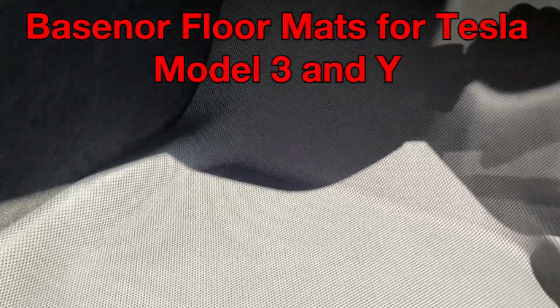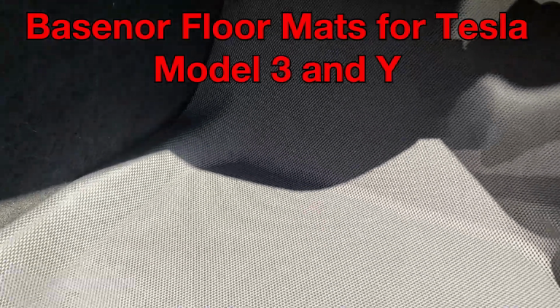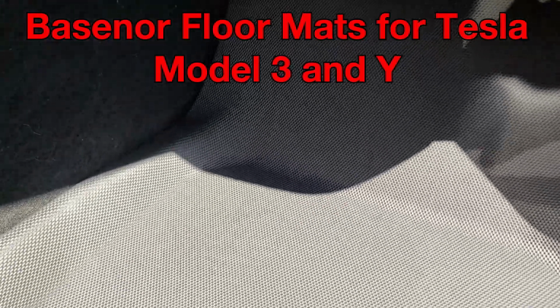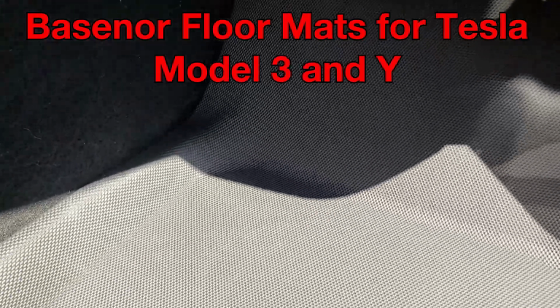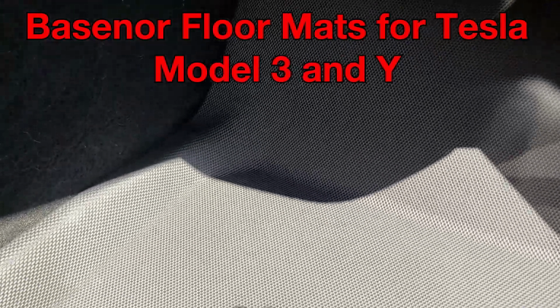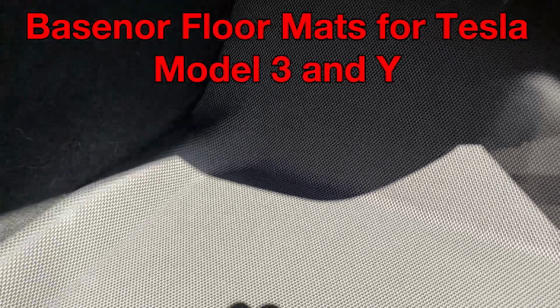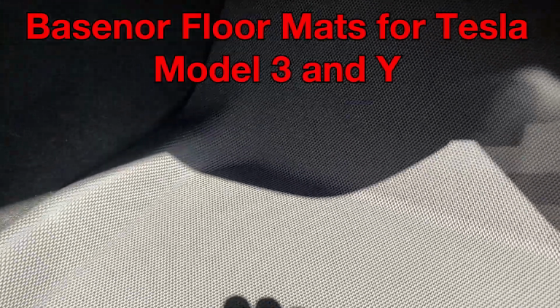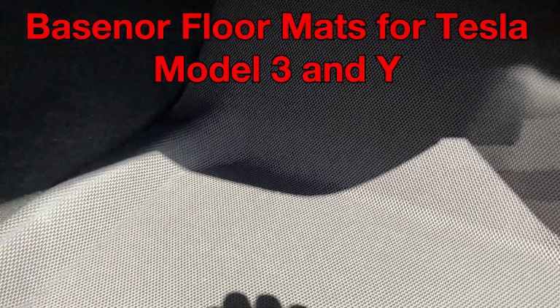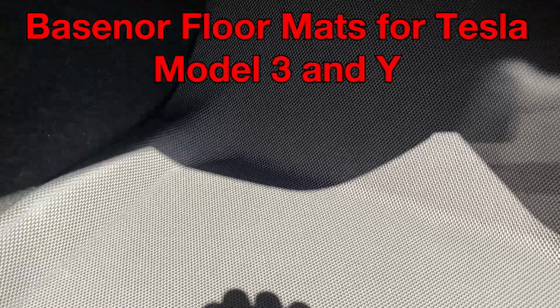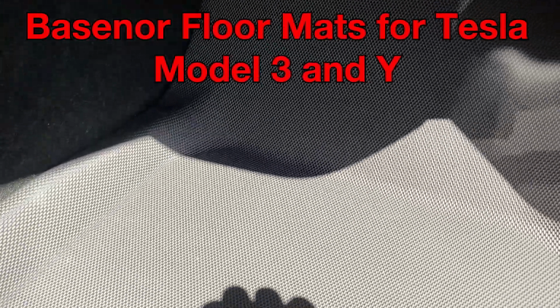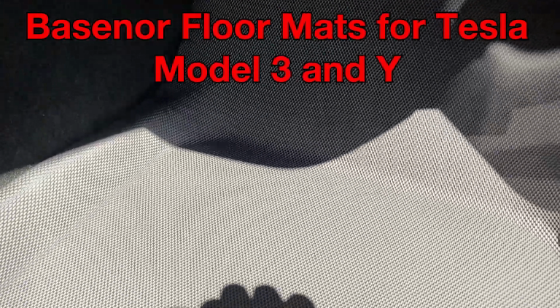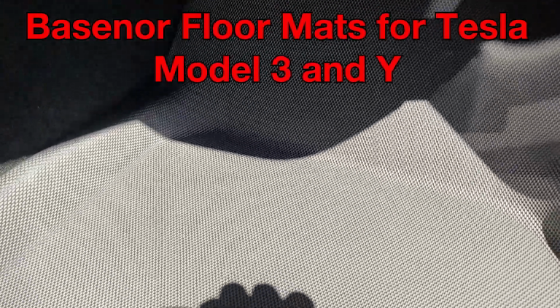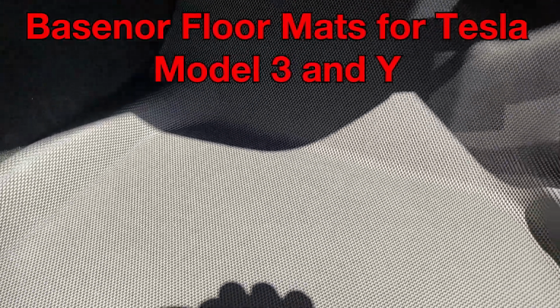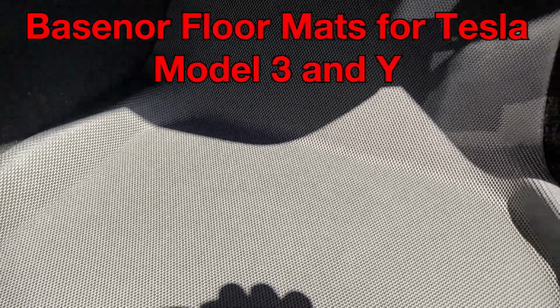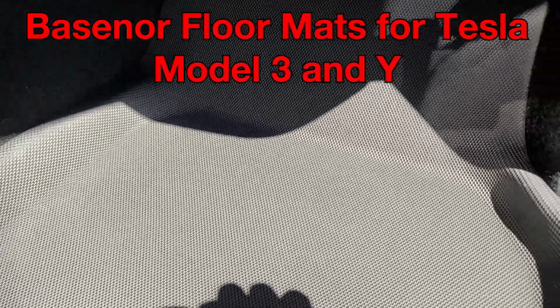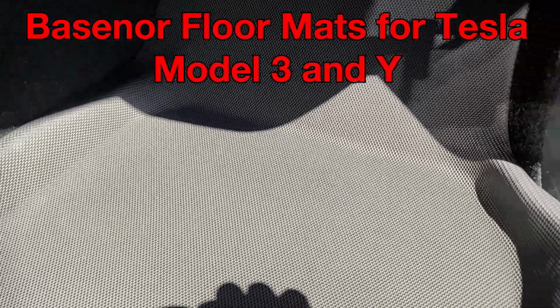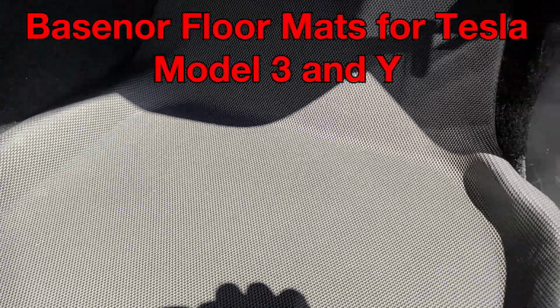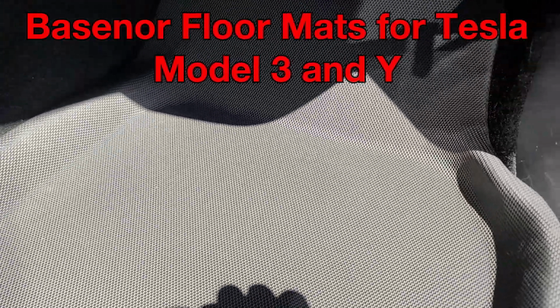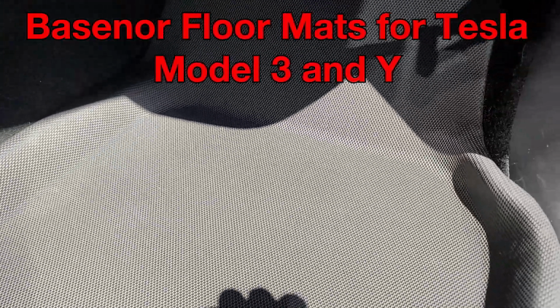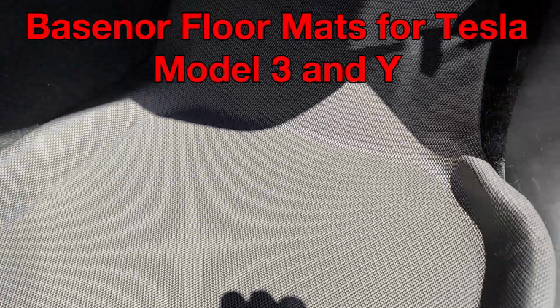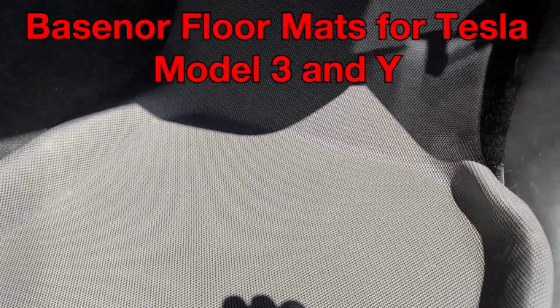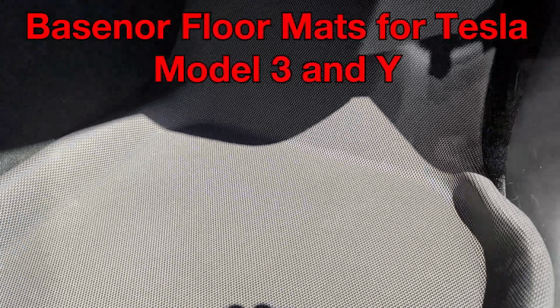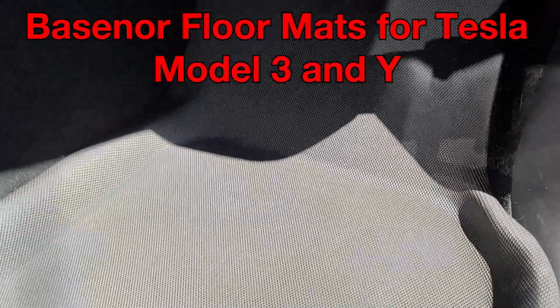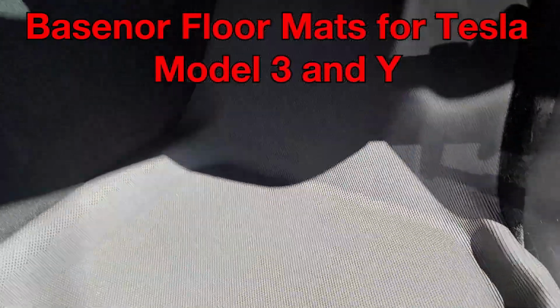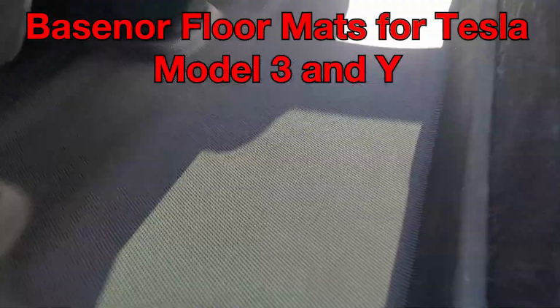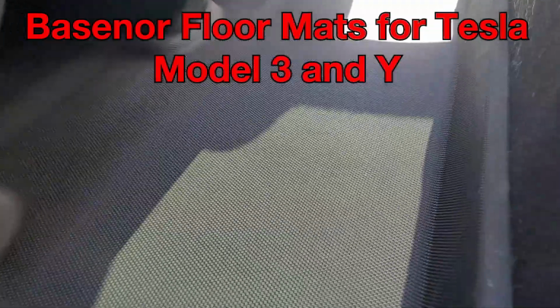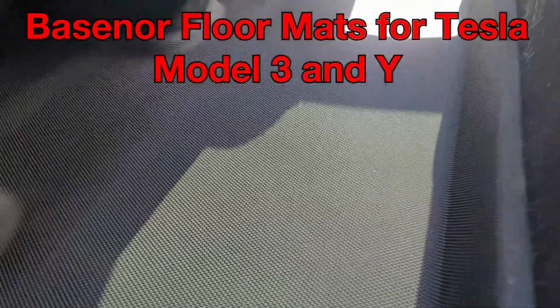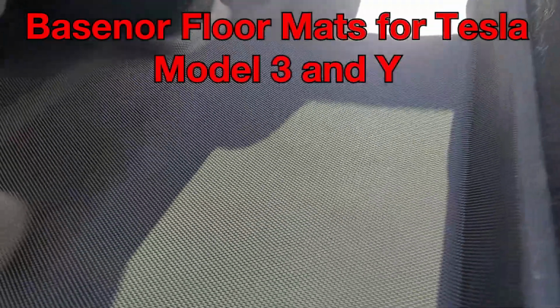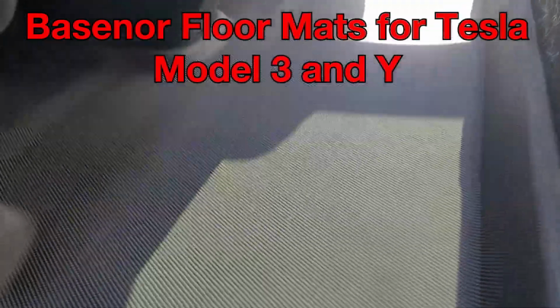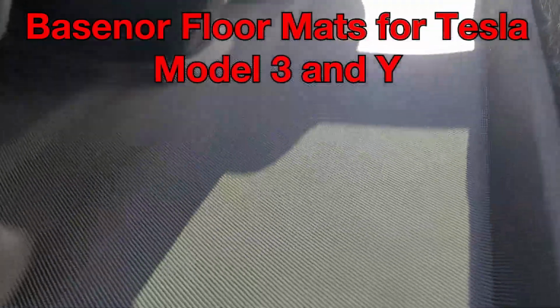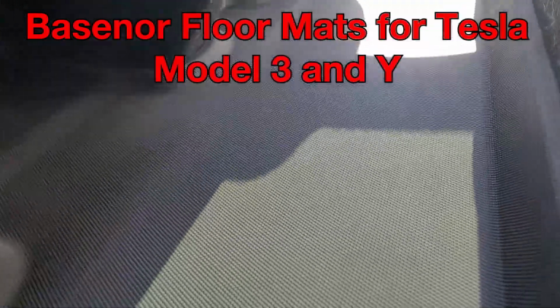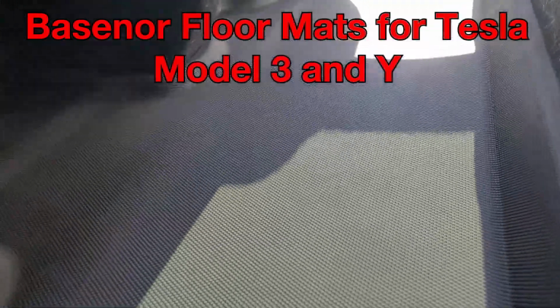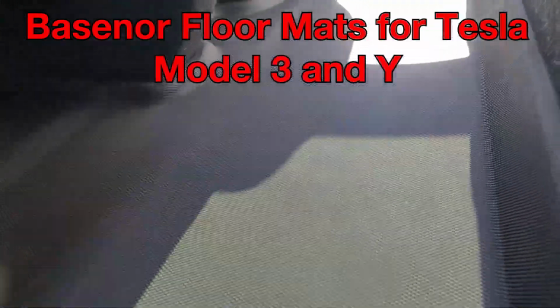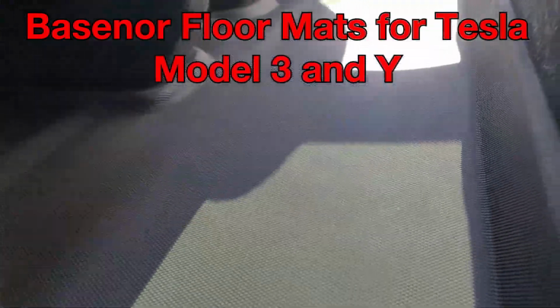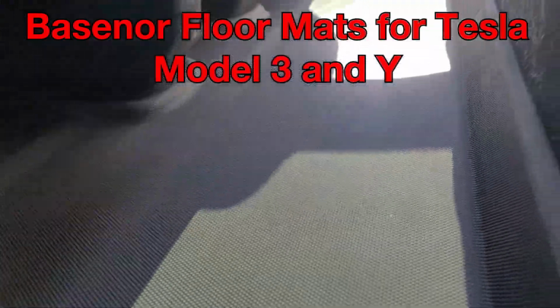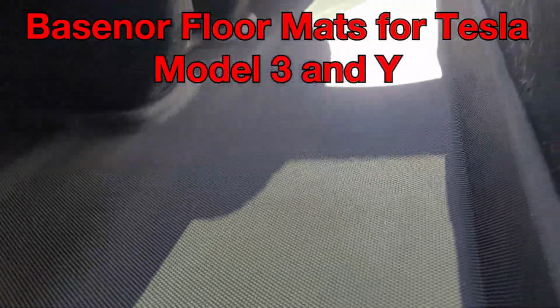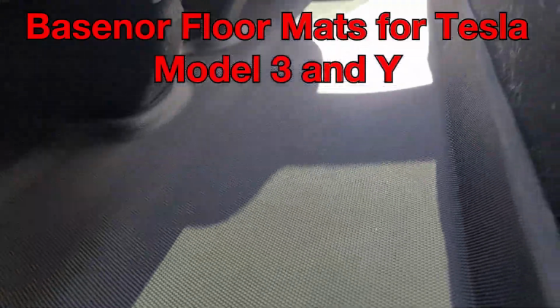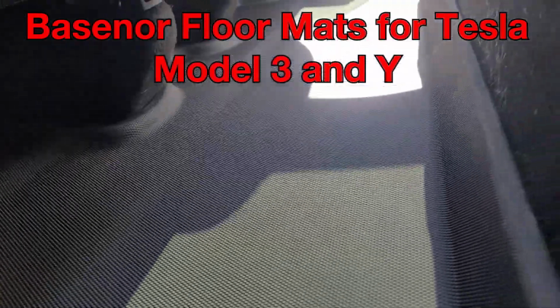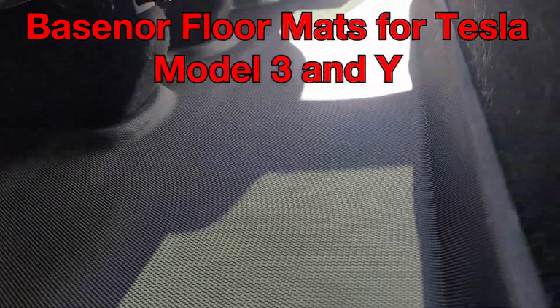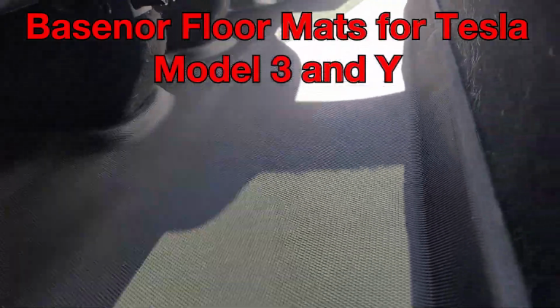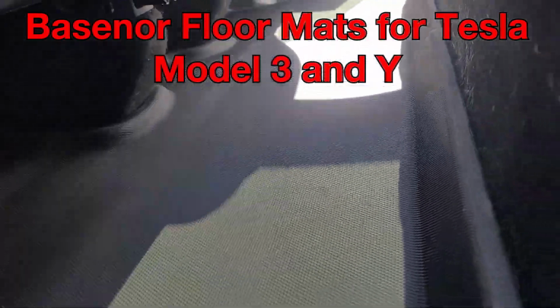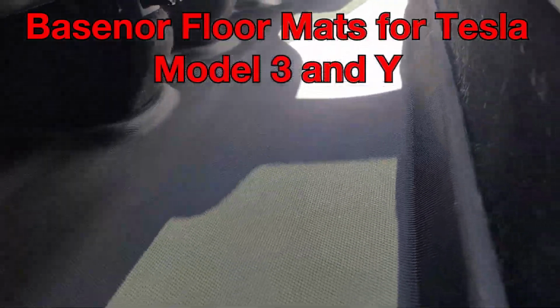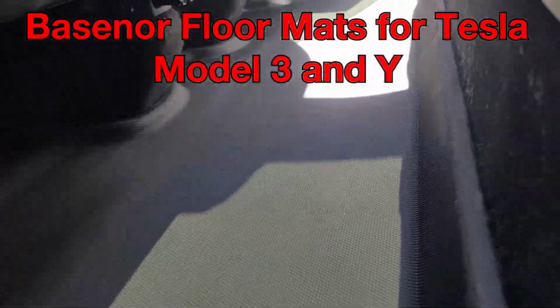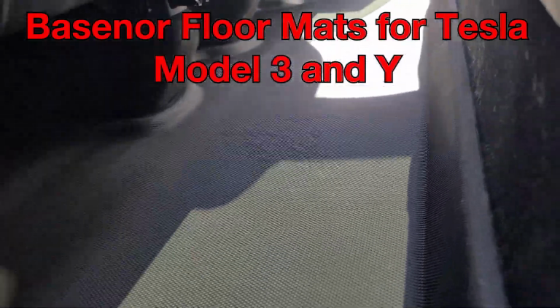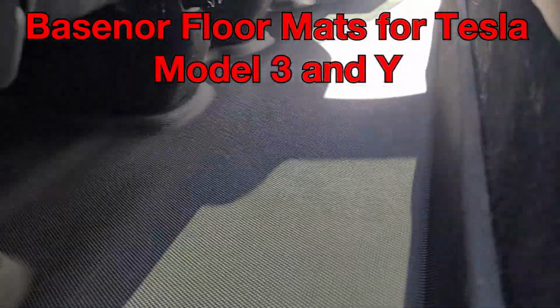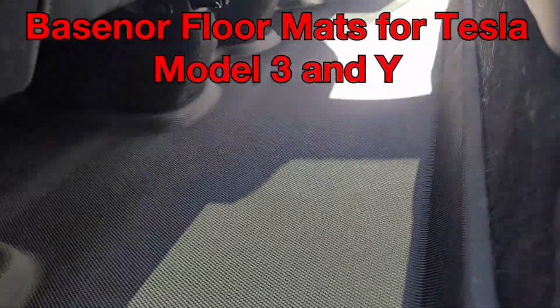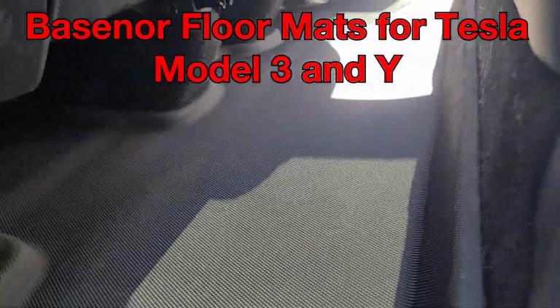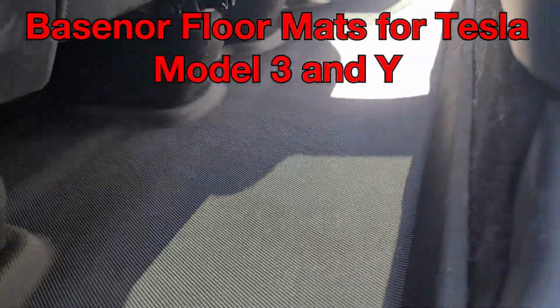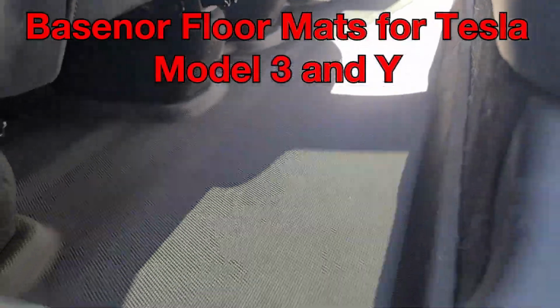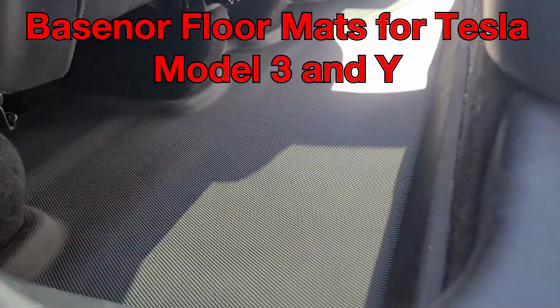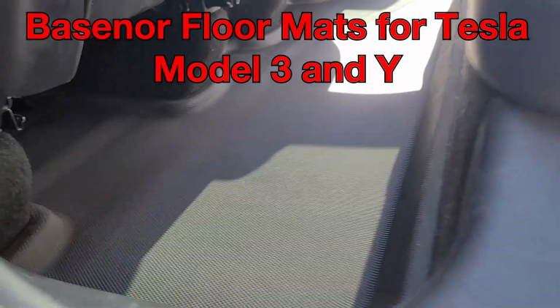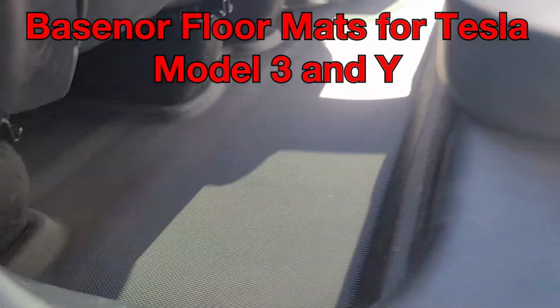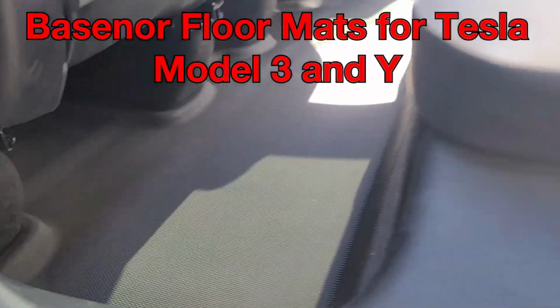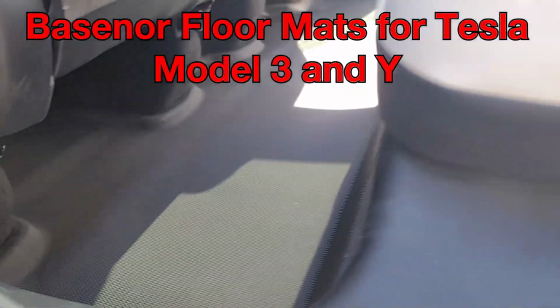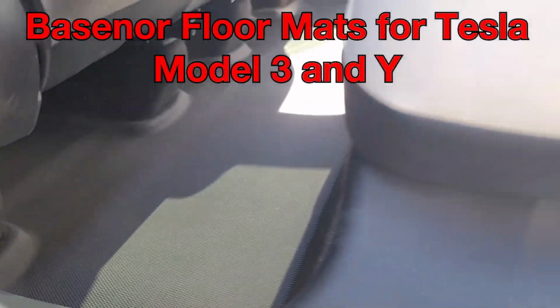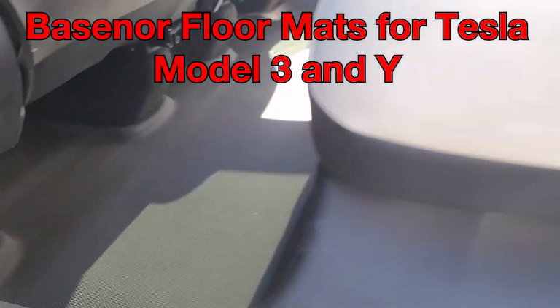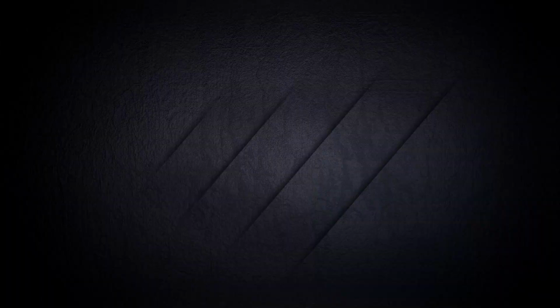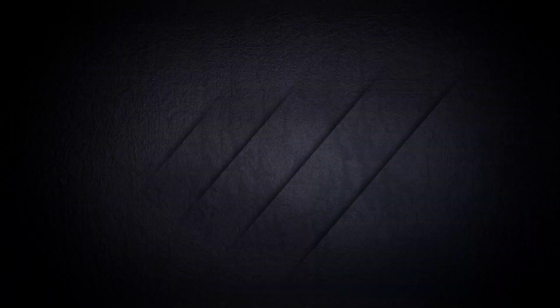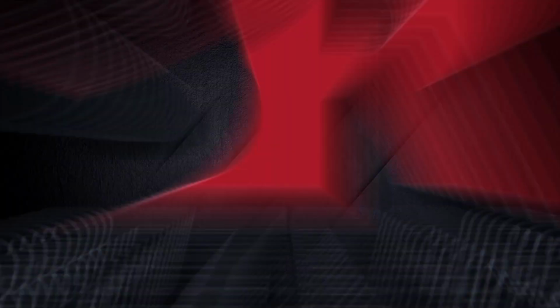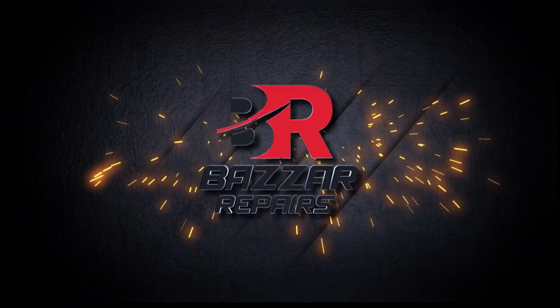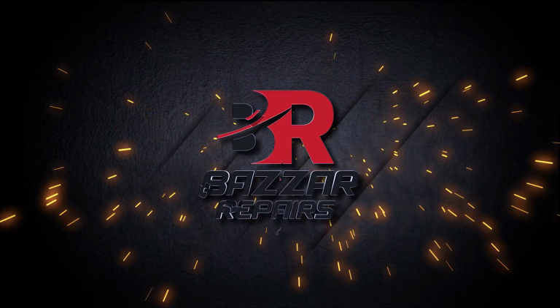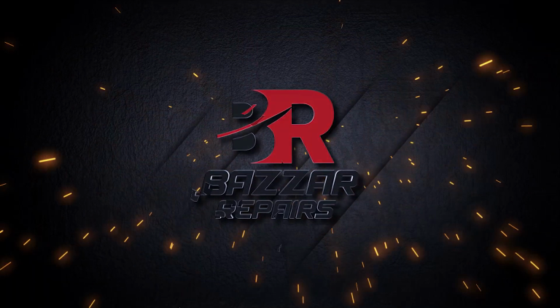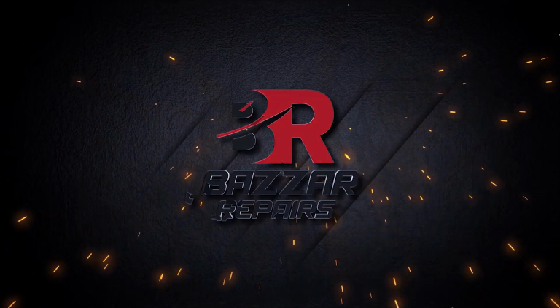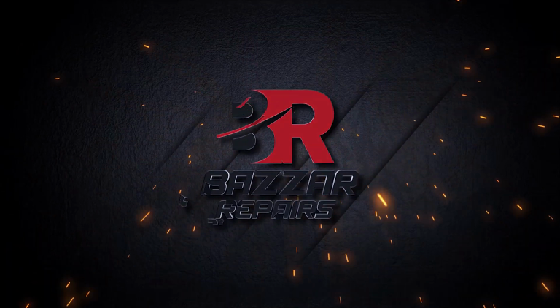And once again everybody, that's the BaseNor floor mats for Tesla Model 3 and Y — they look perfect. See you on the next video.